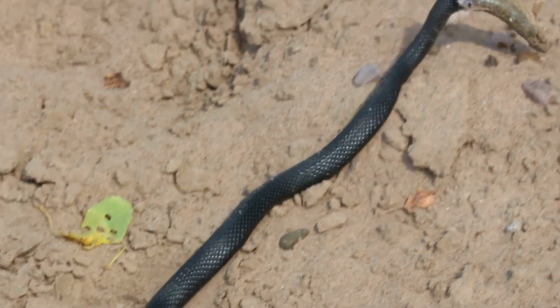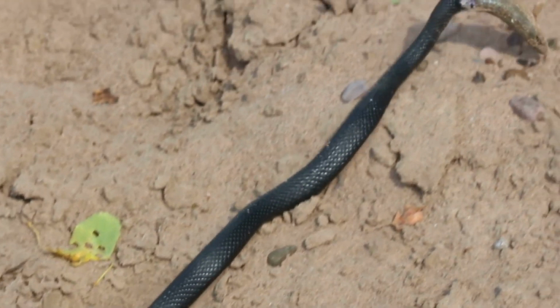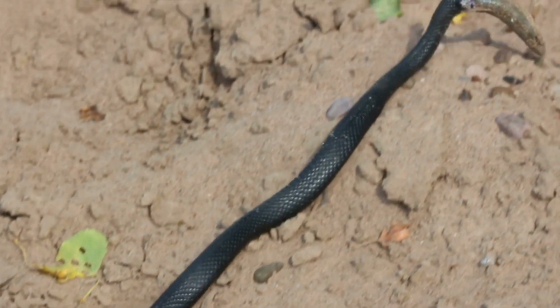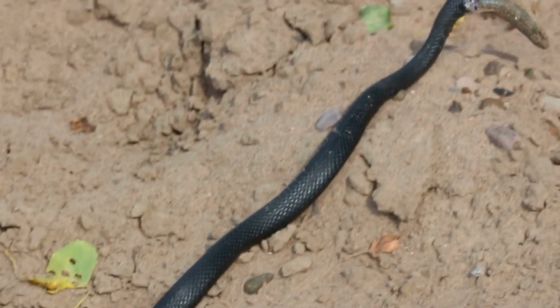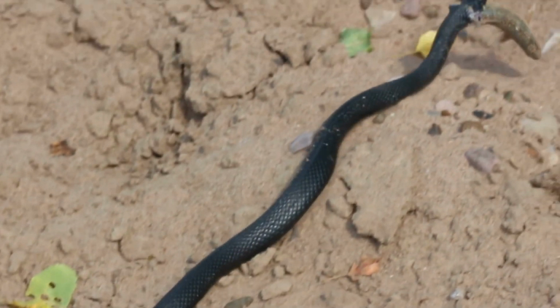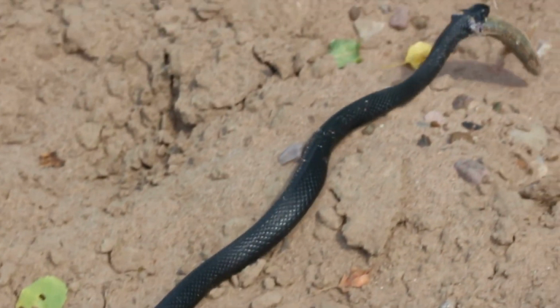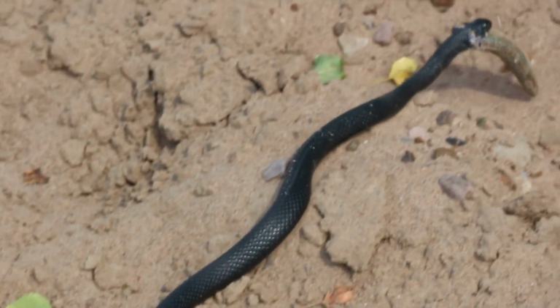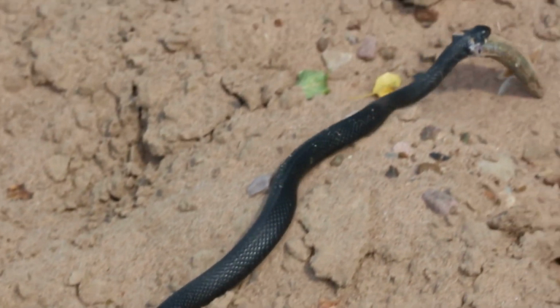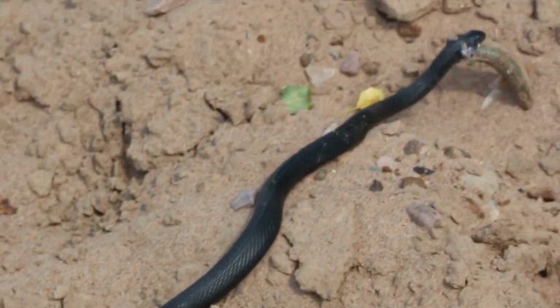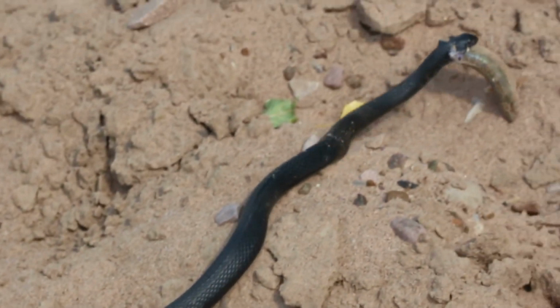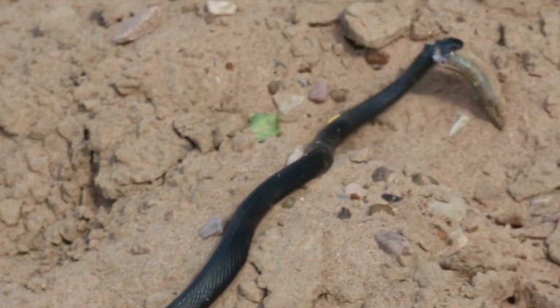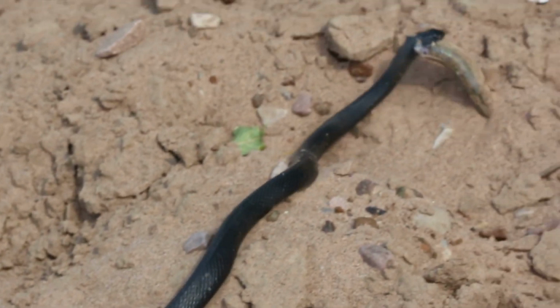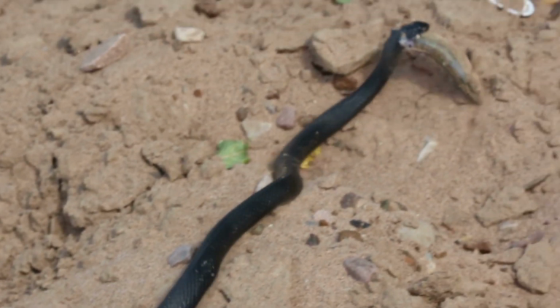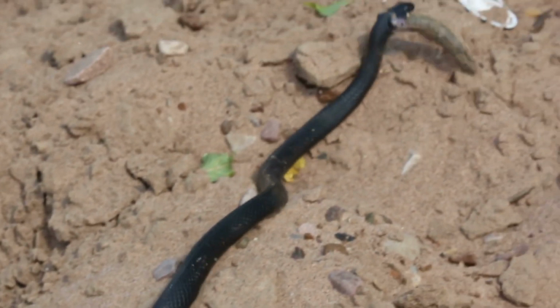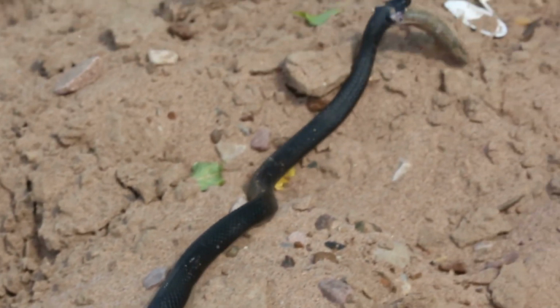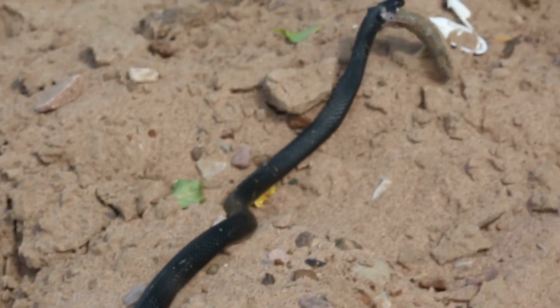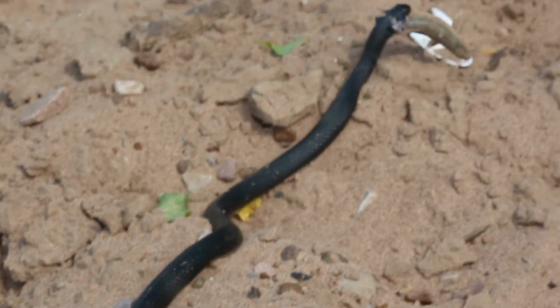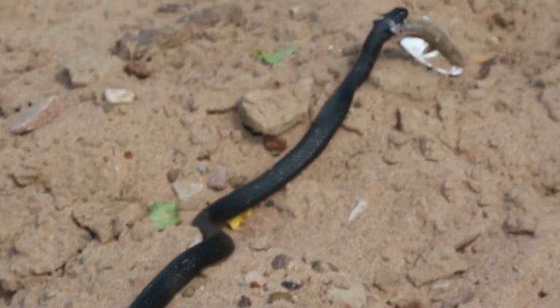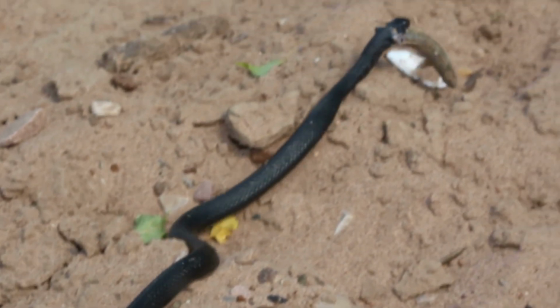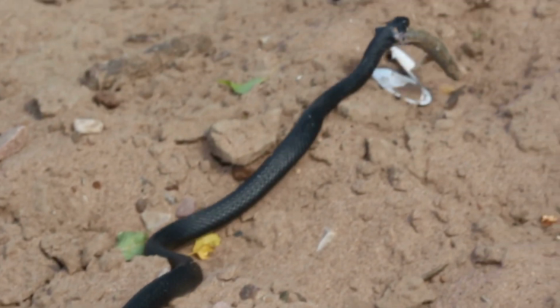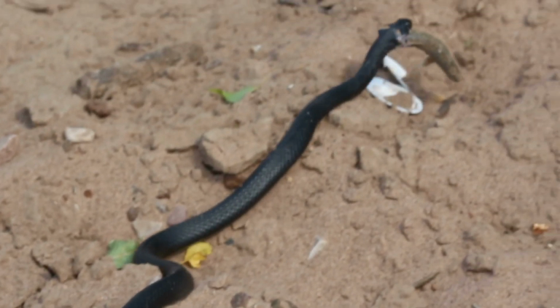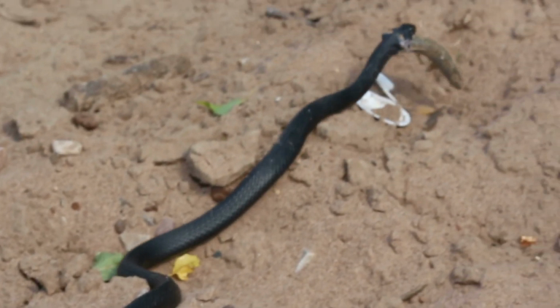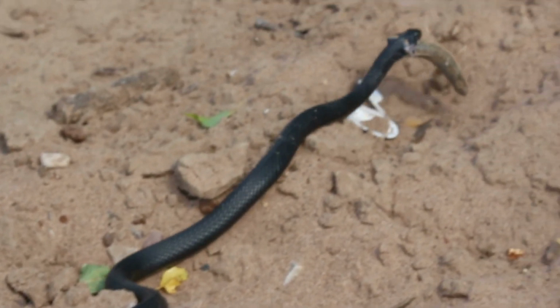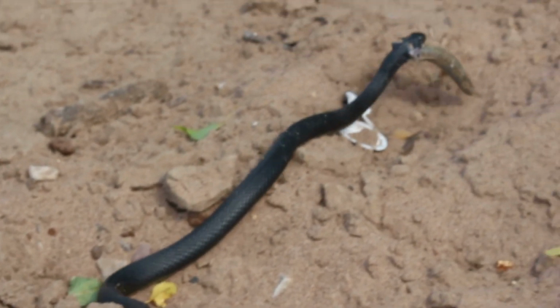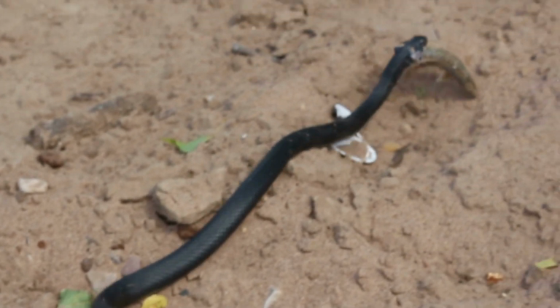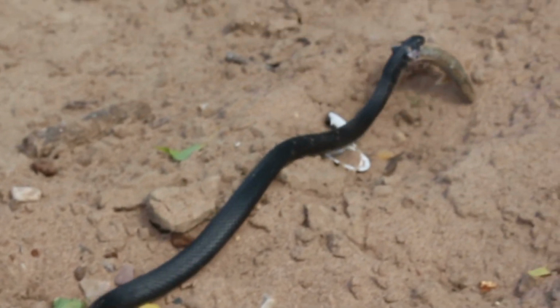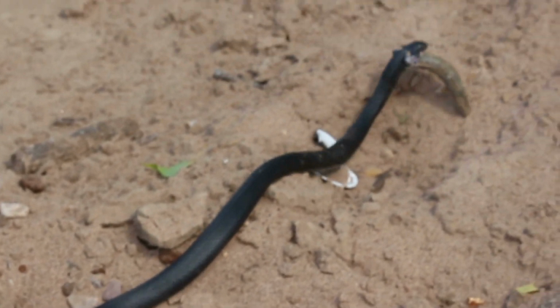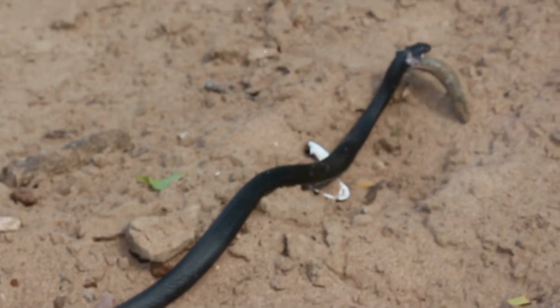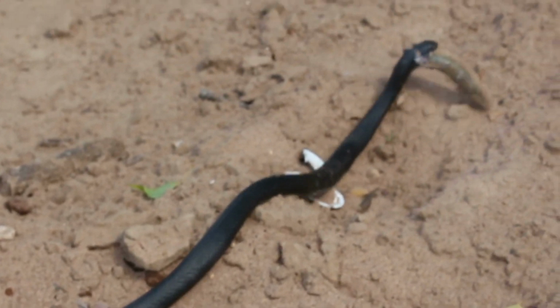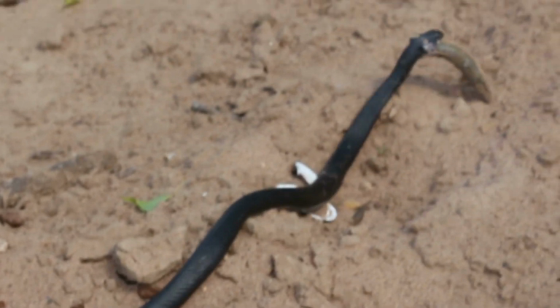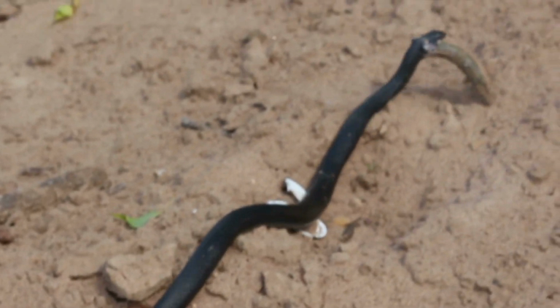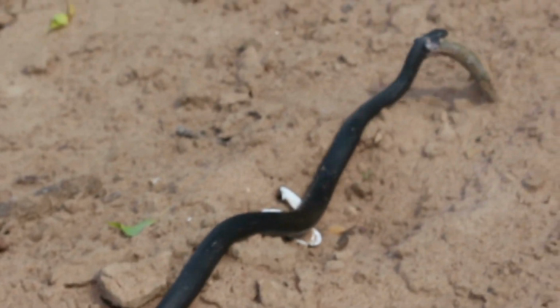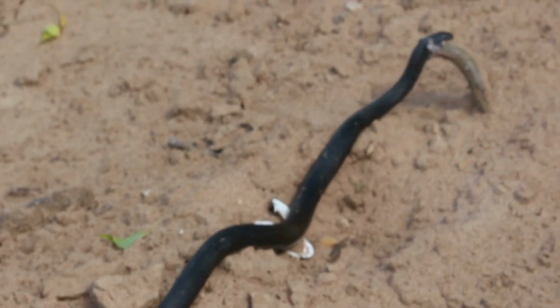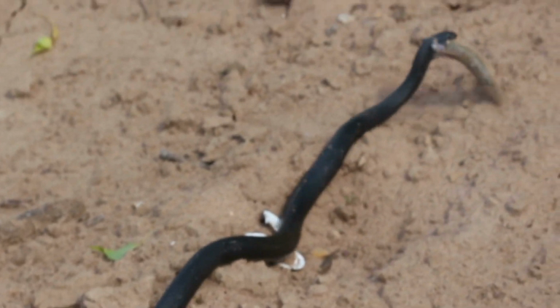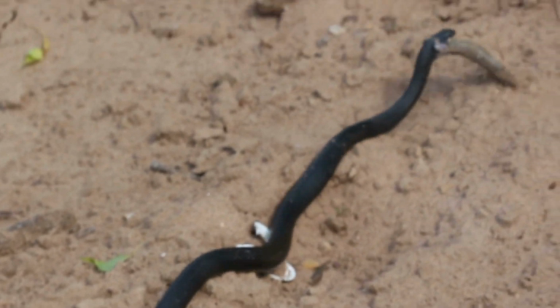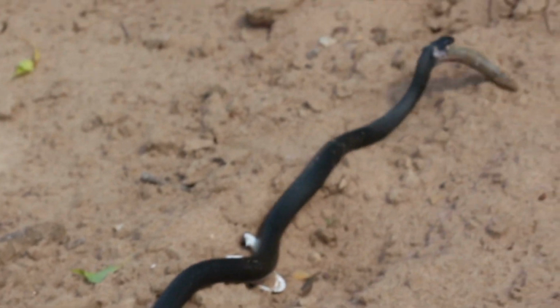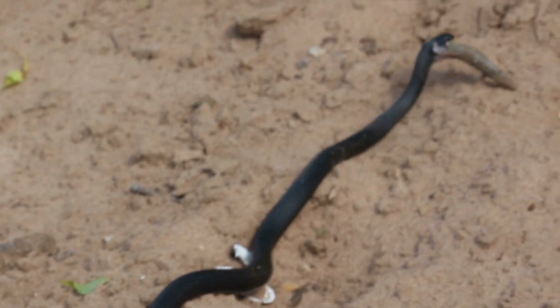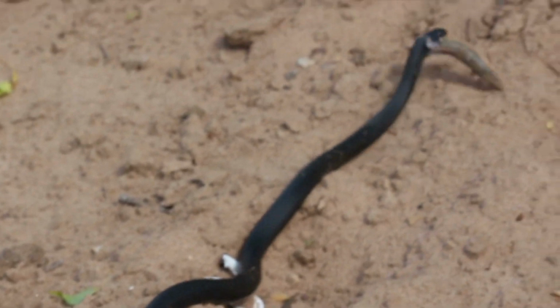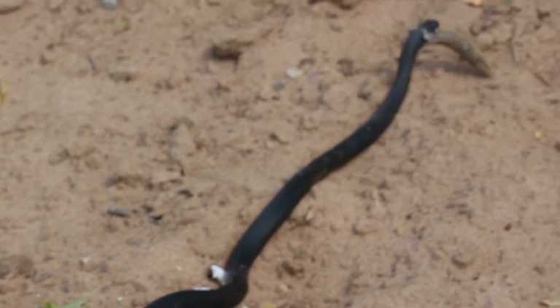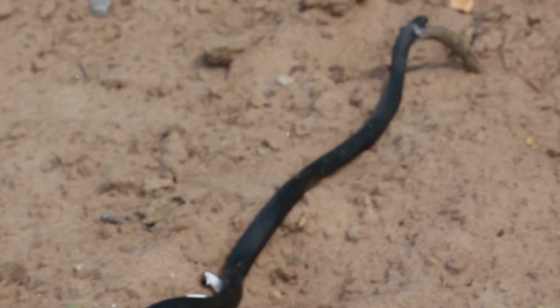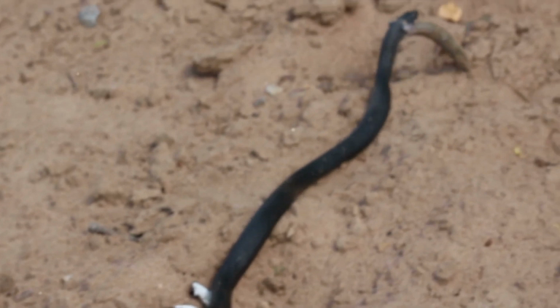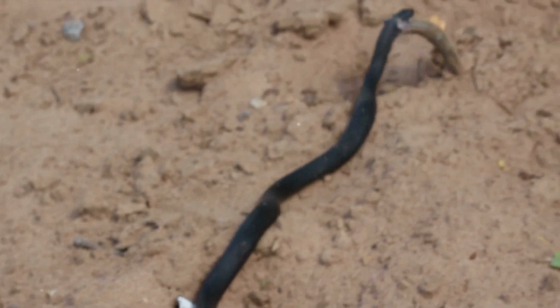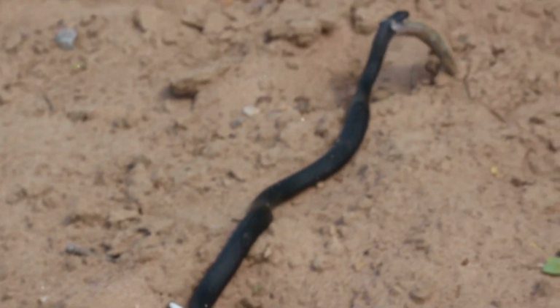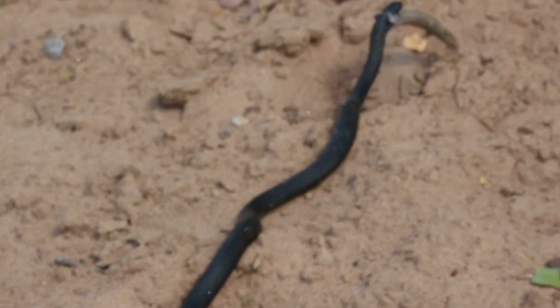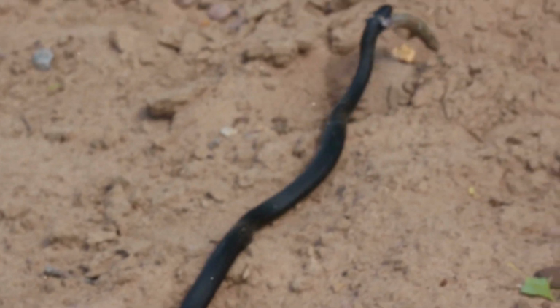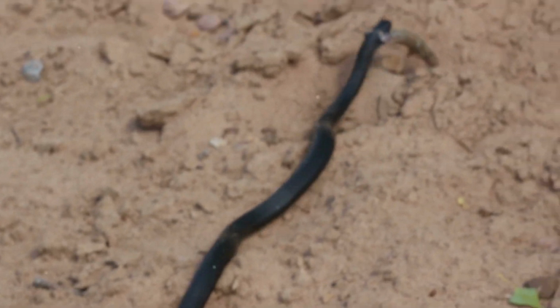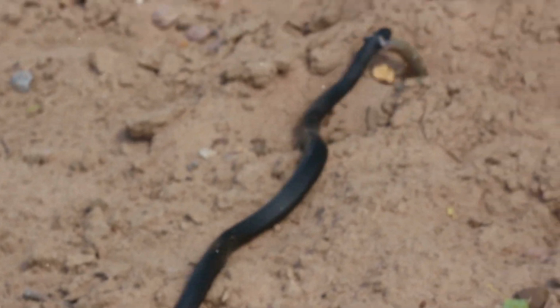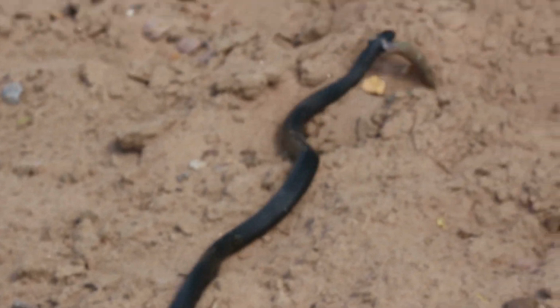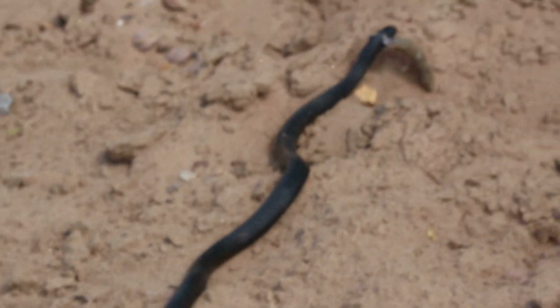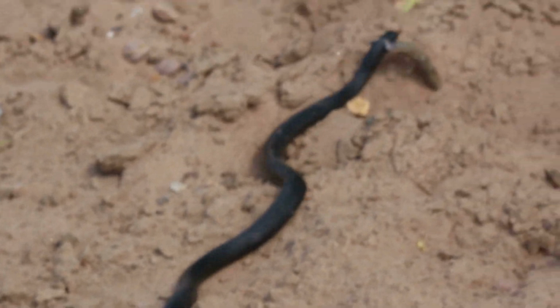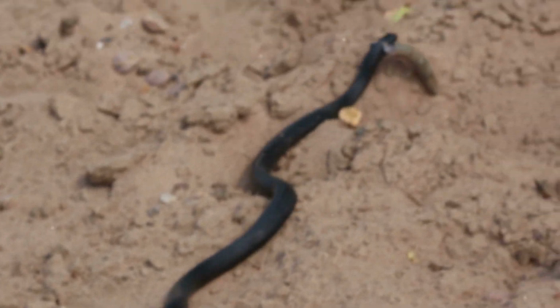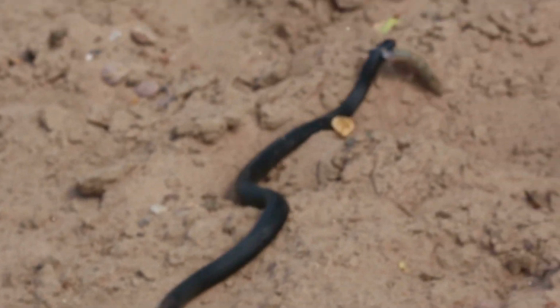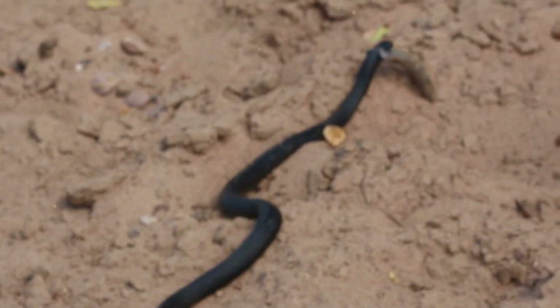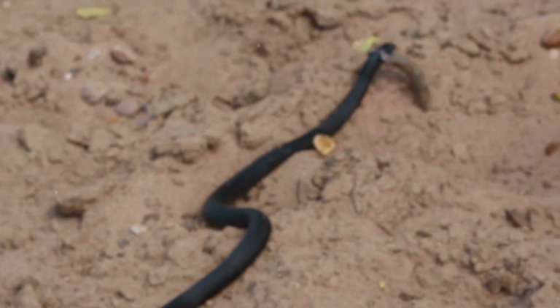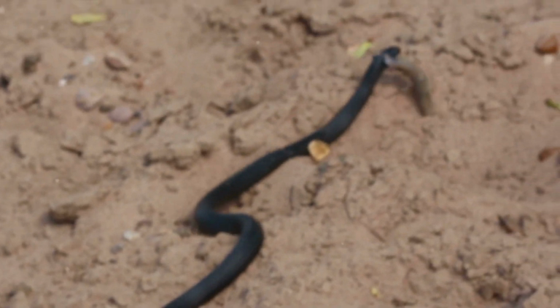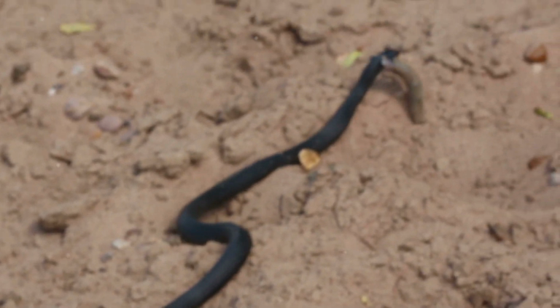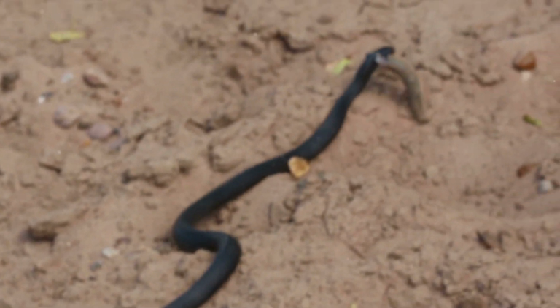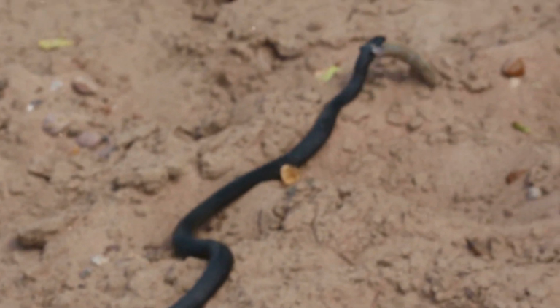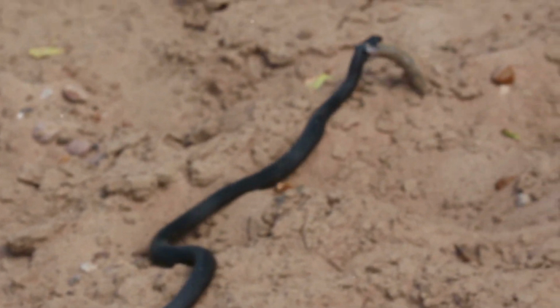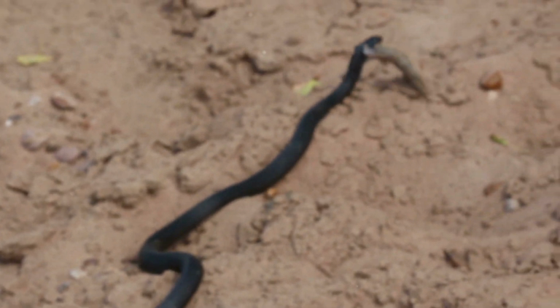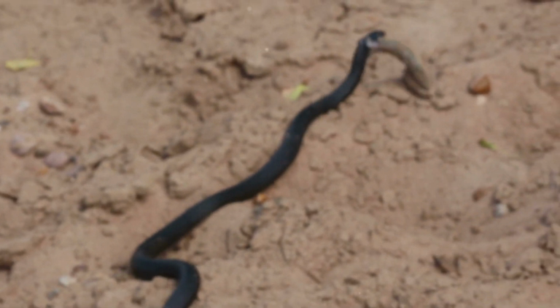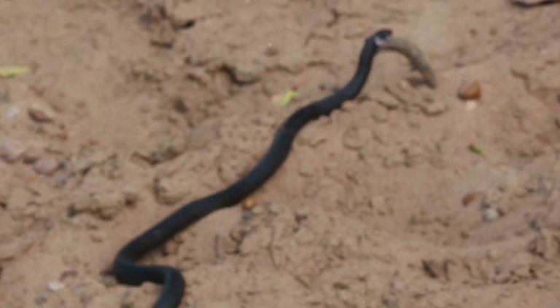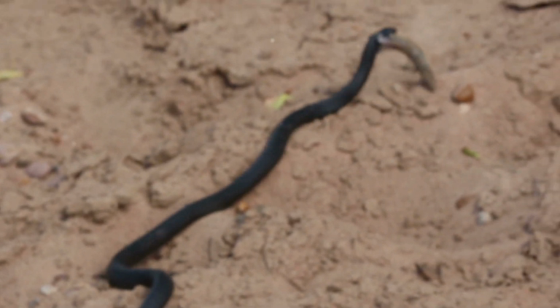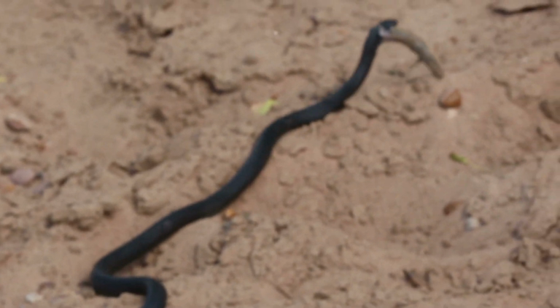Red-bellied black snakes forage in bodies of shallow water, where they hunt their main prey: frogs, fish, reptiles, and small mammals.